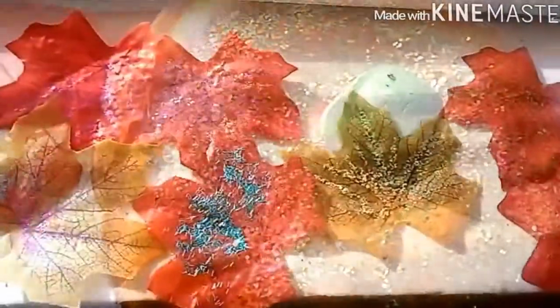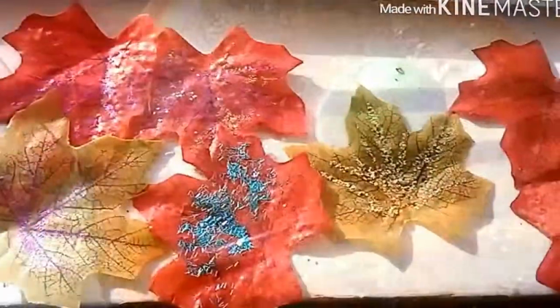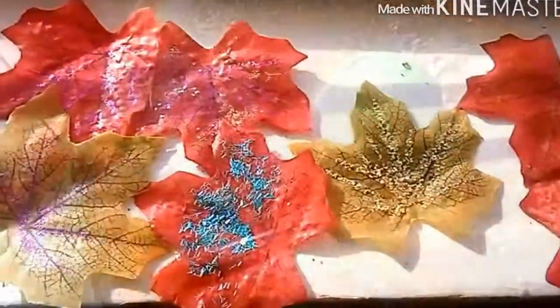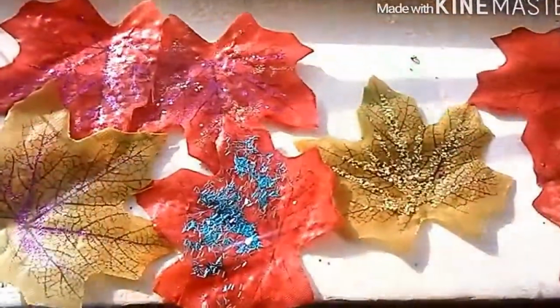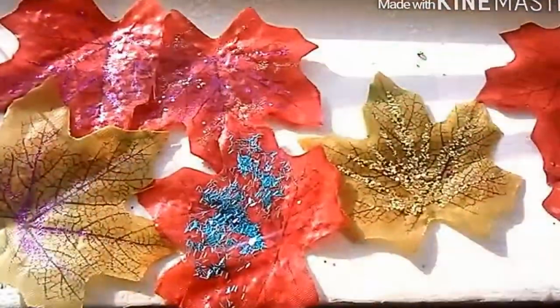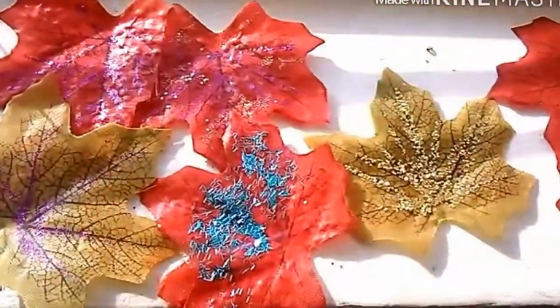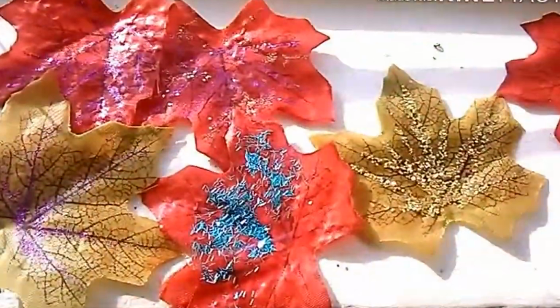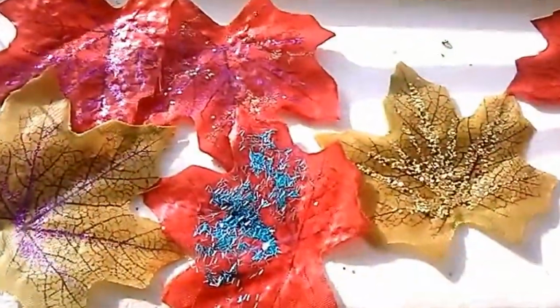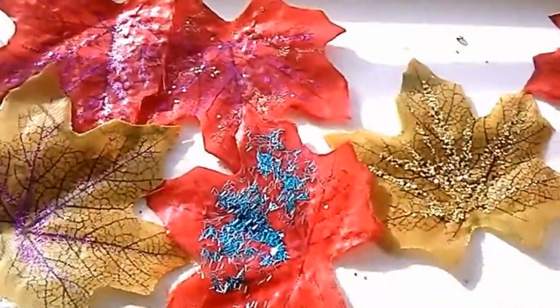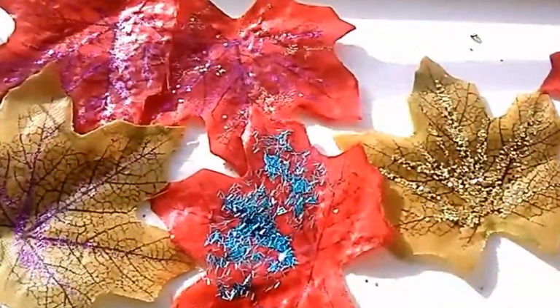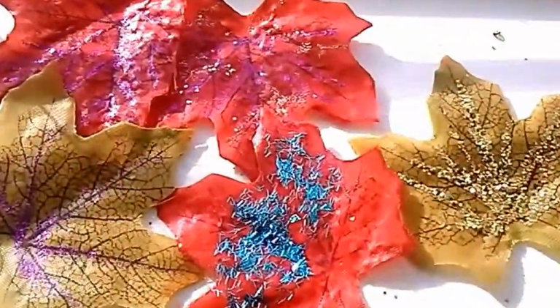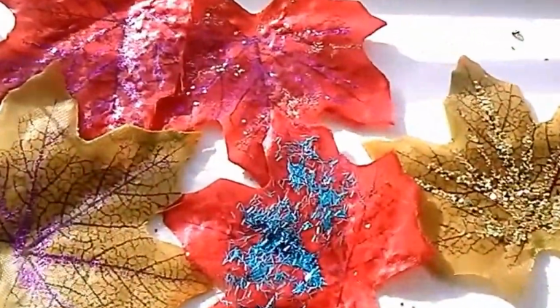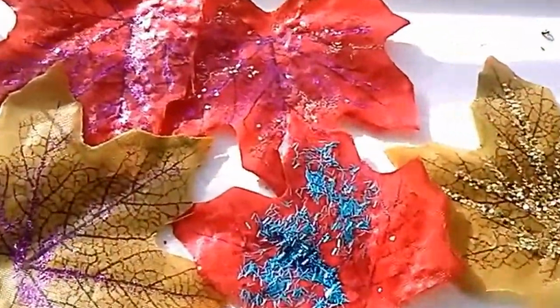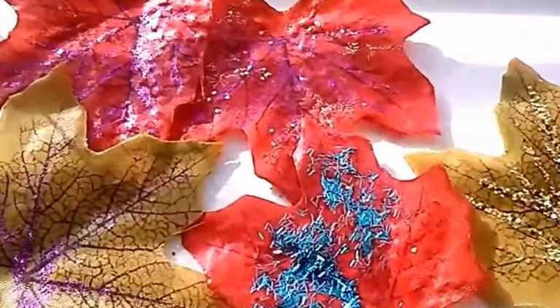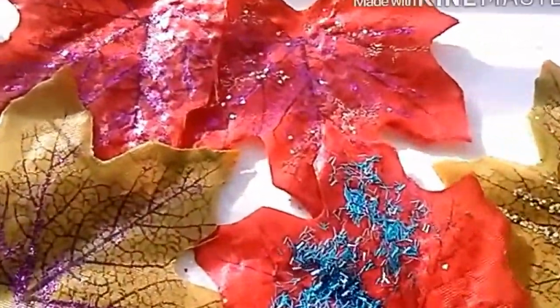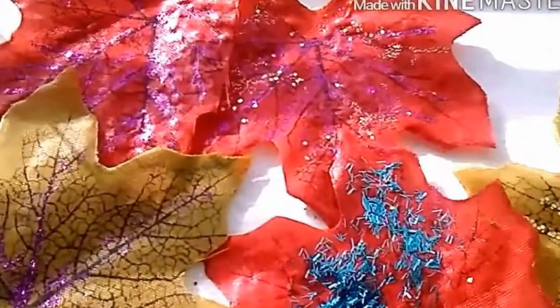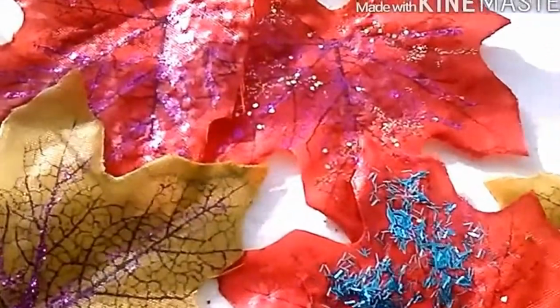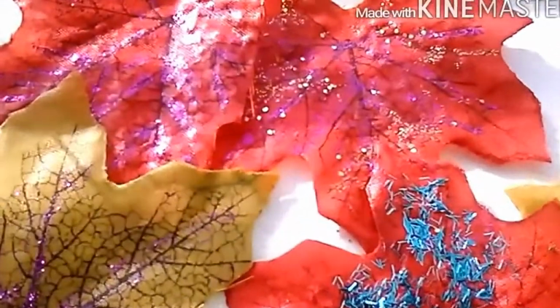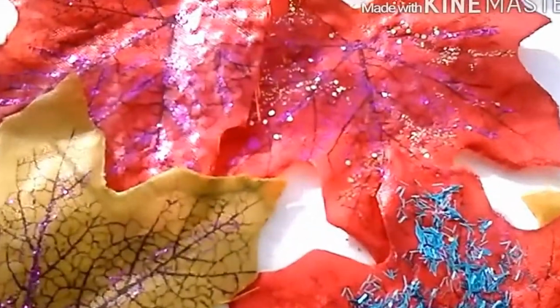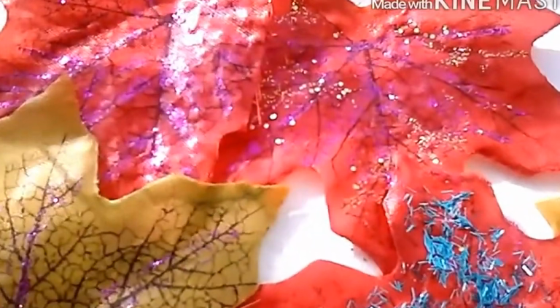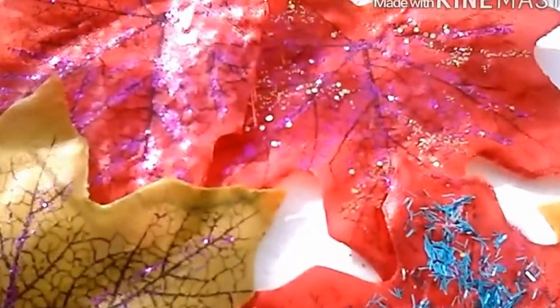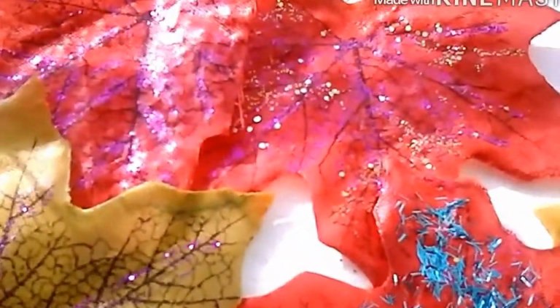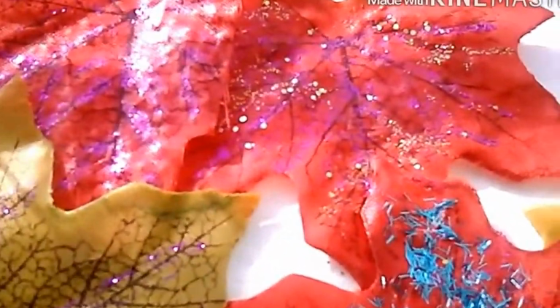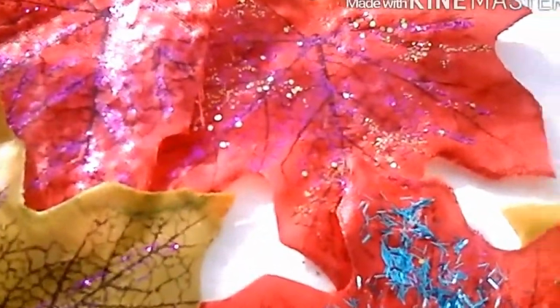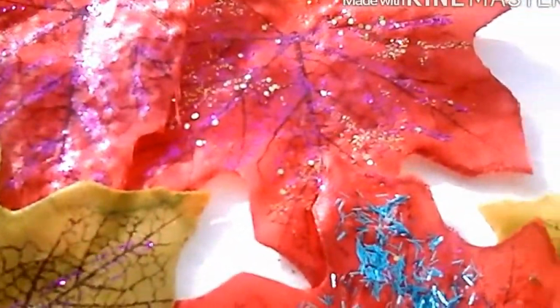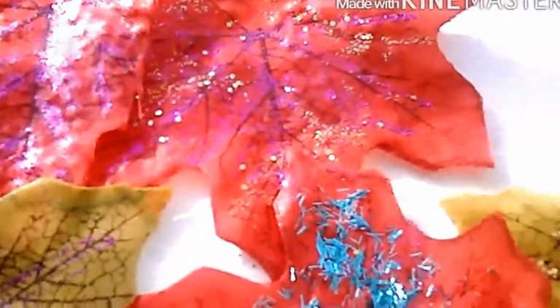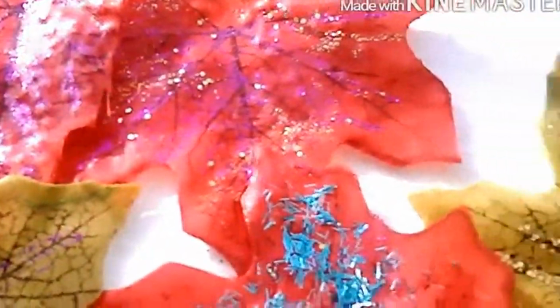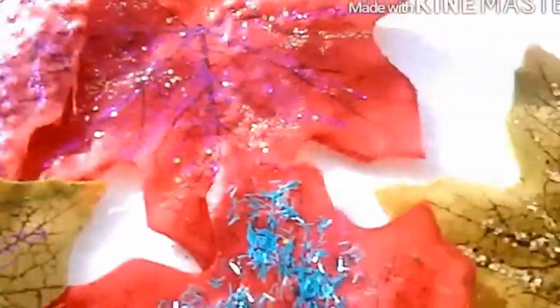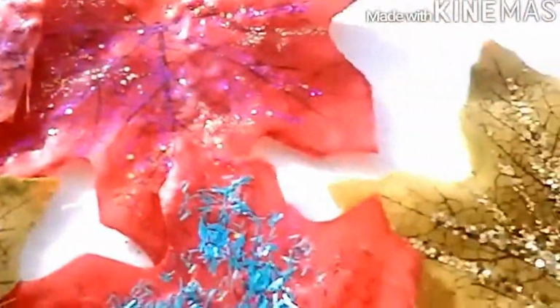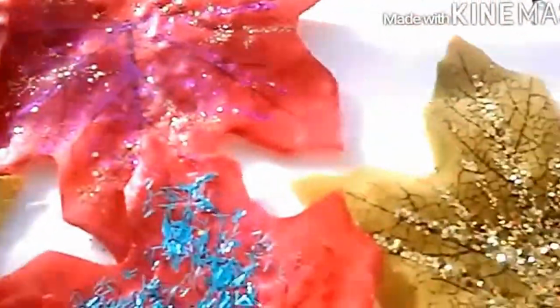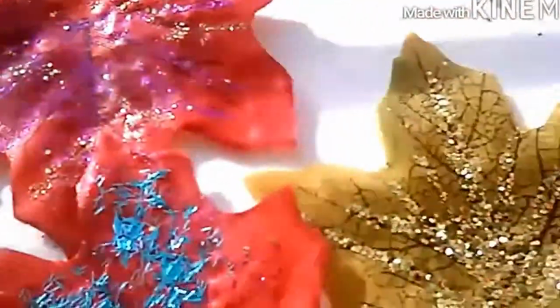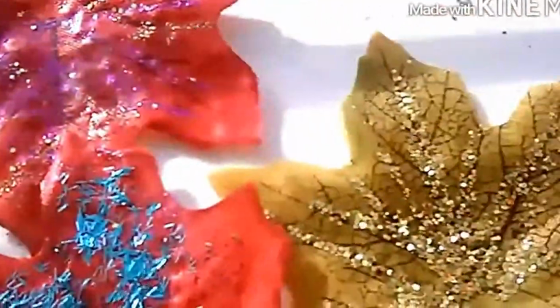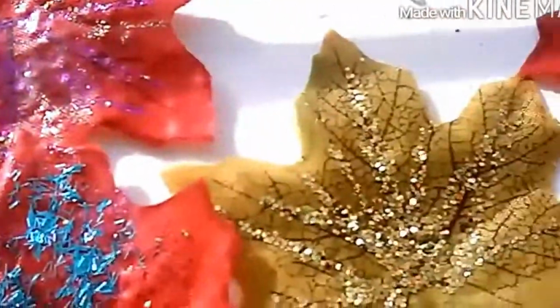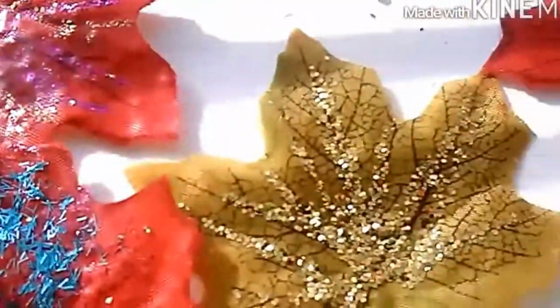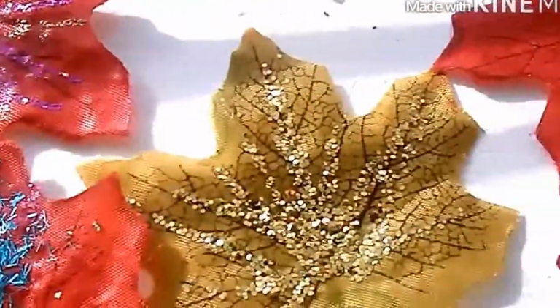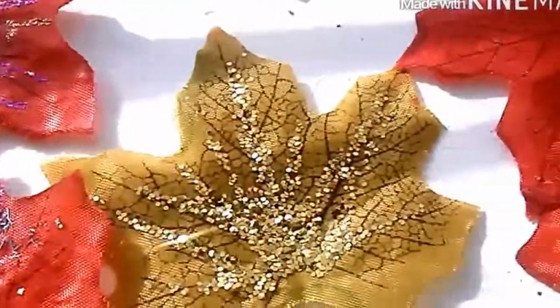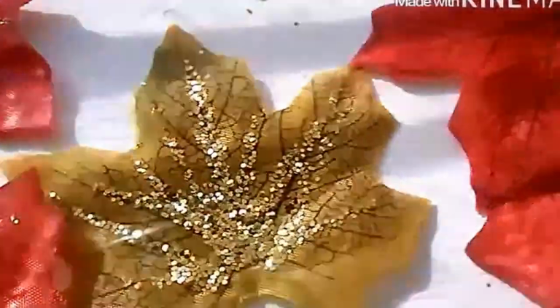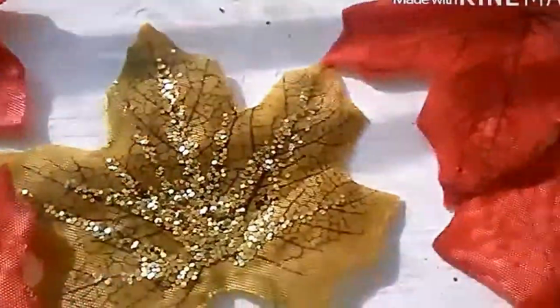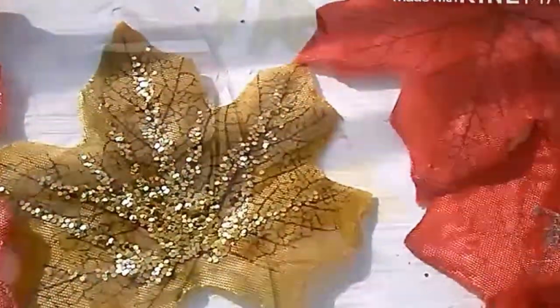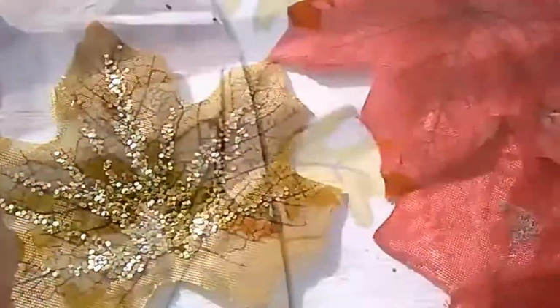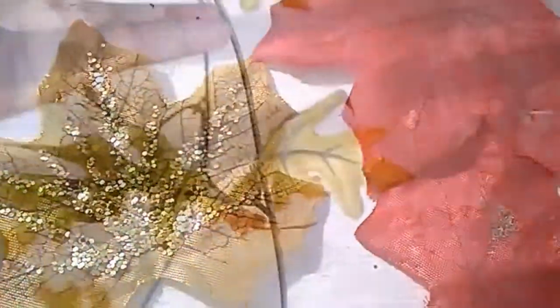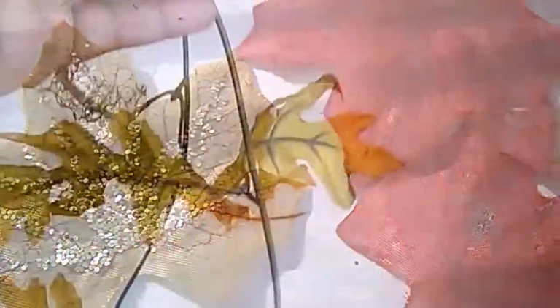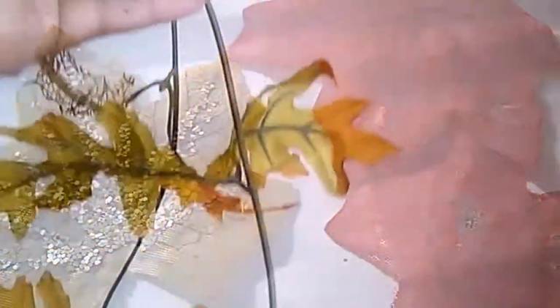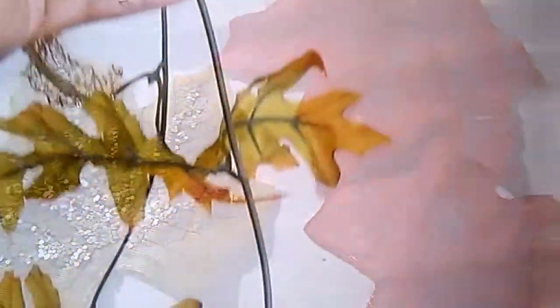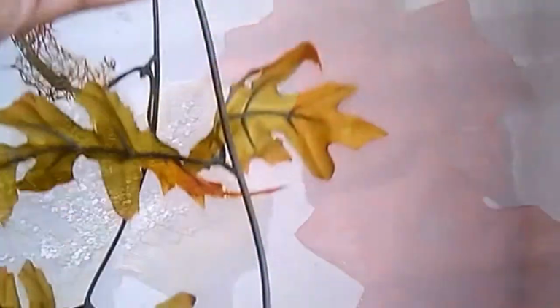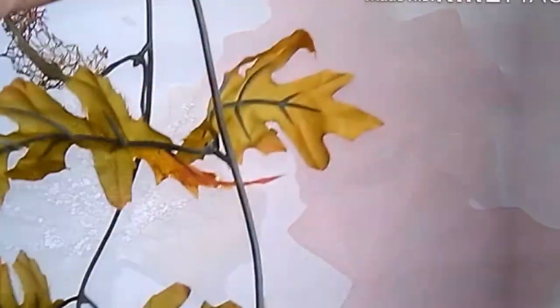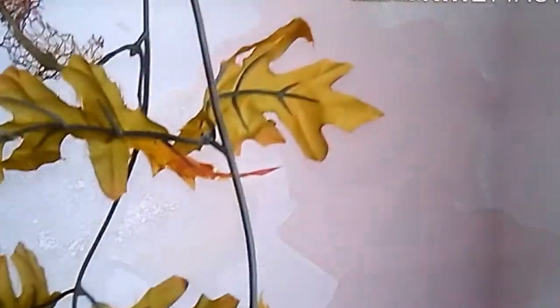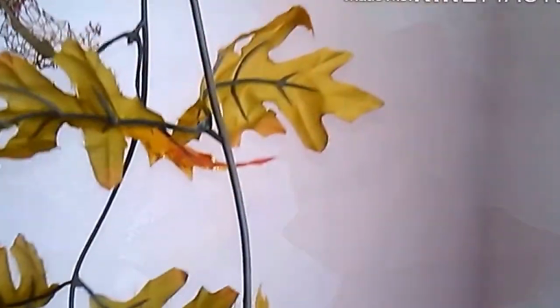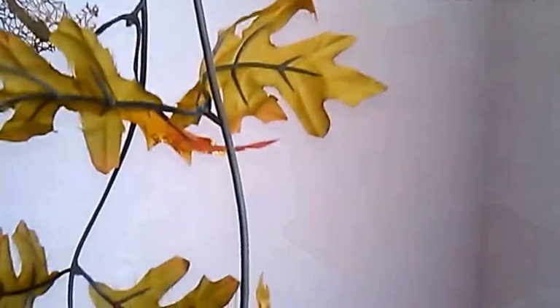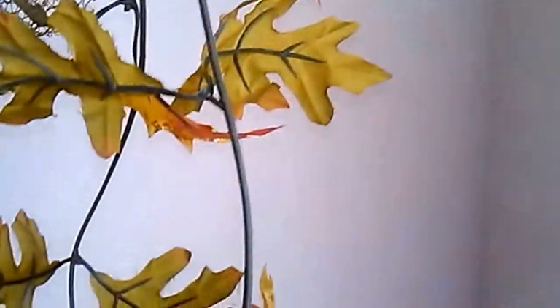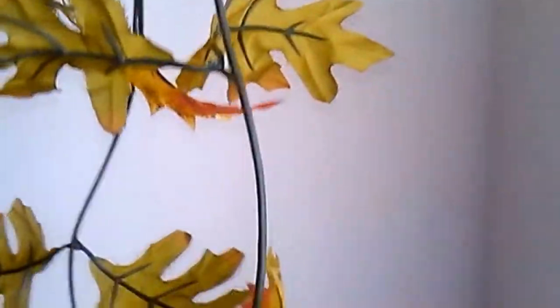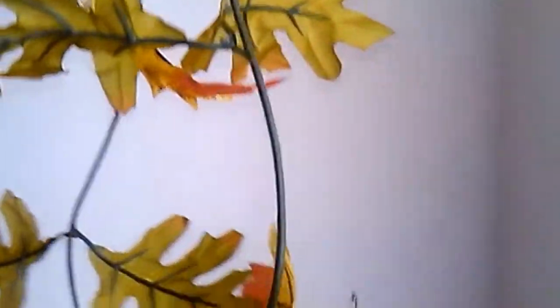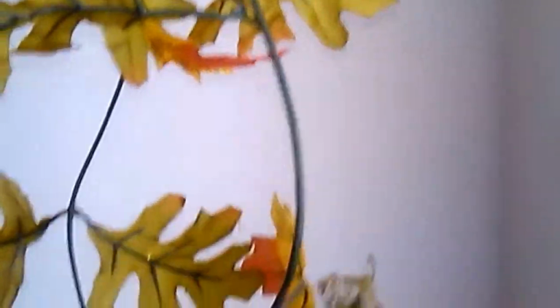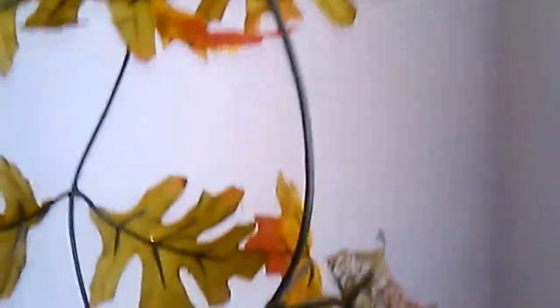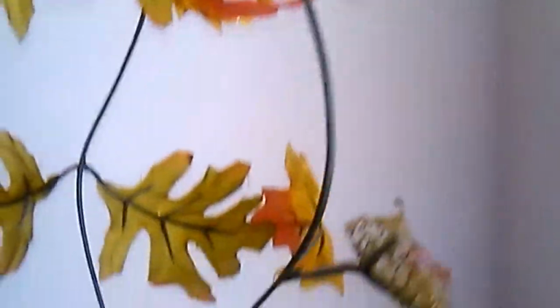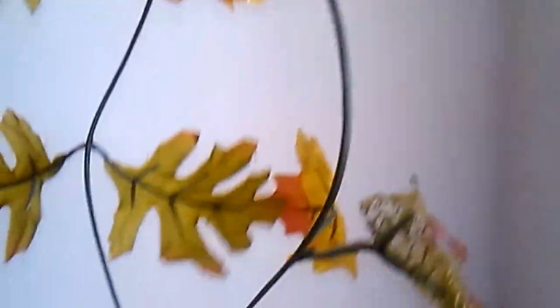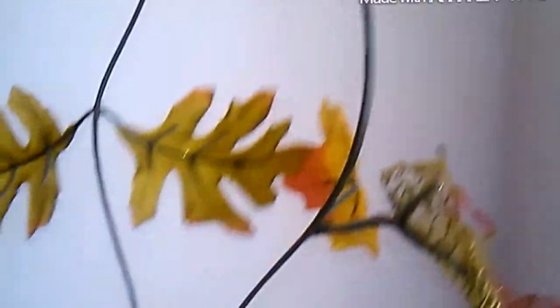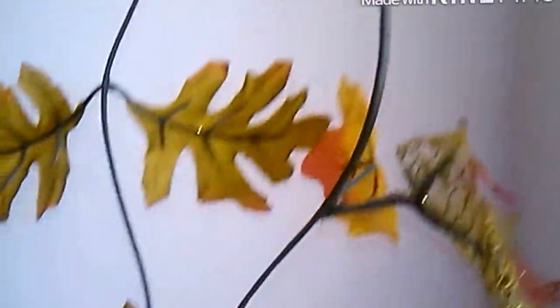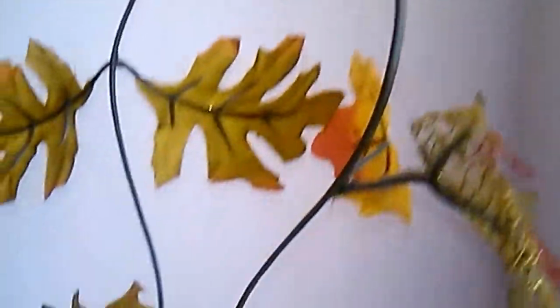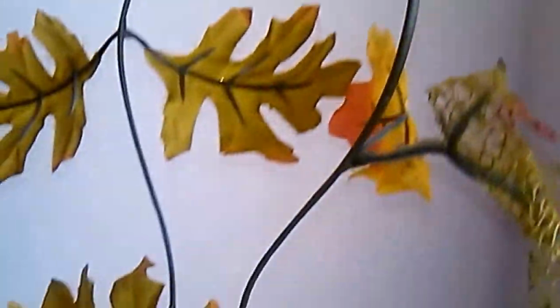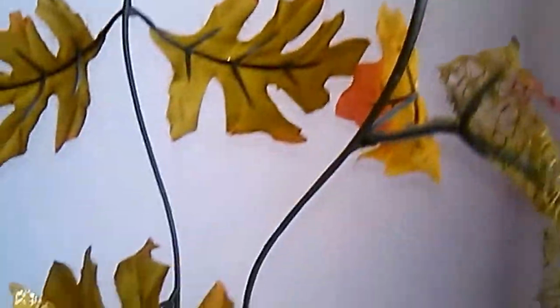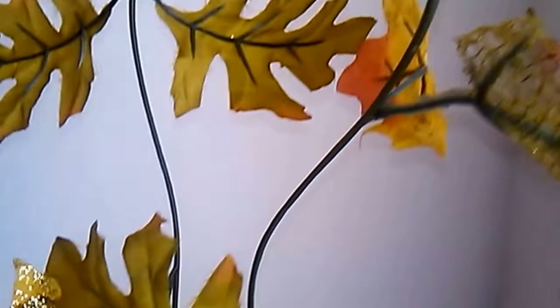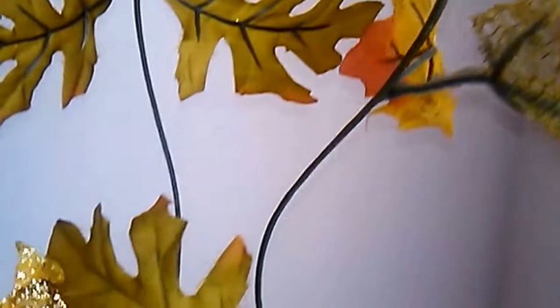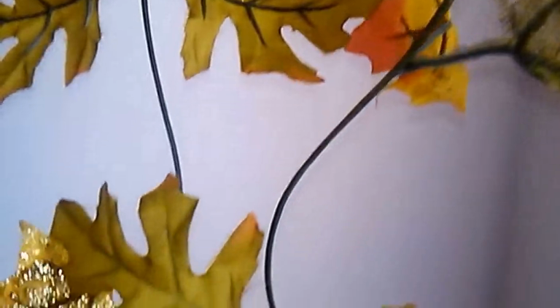Let's get started on this simple DIY. These beautiful leaves I bought at Dollar Tree — I absolutely love these. I put glitter on them. Cheap glitter — it doesn't have to be expensive.